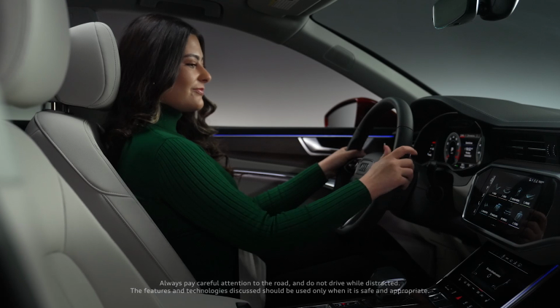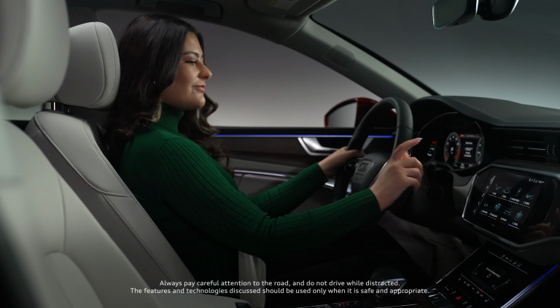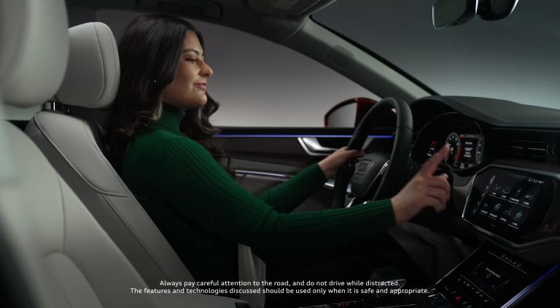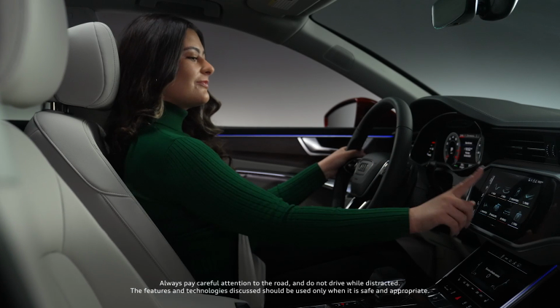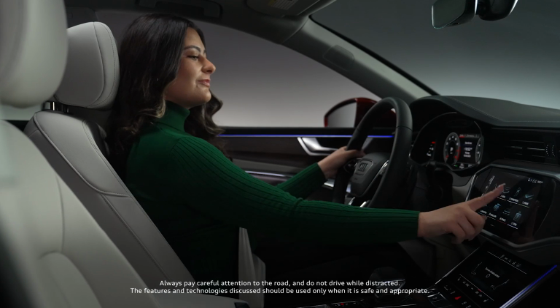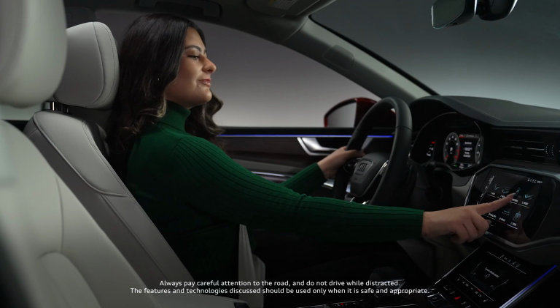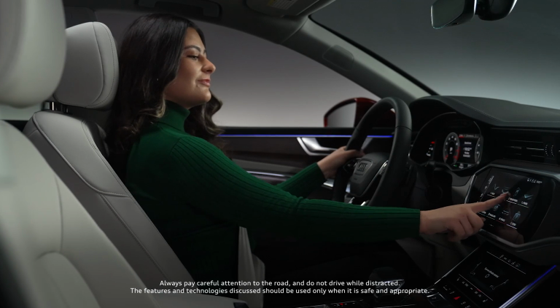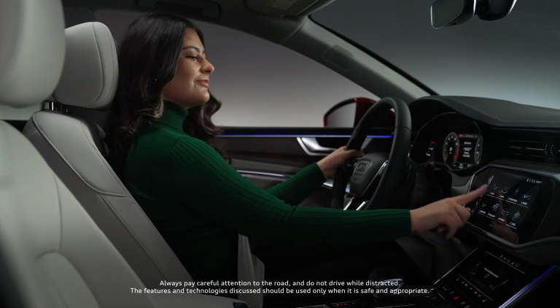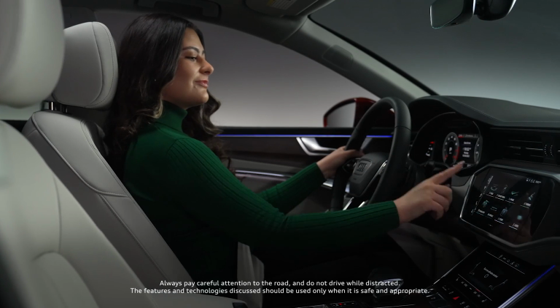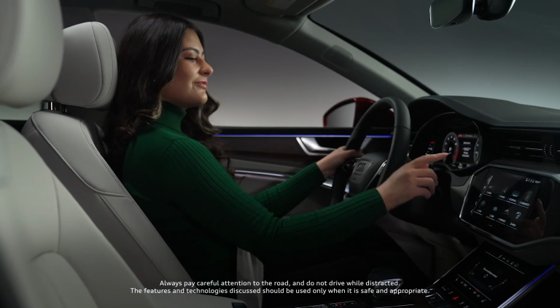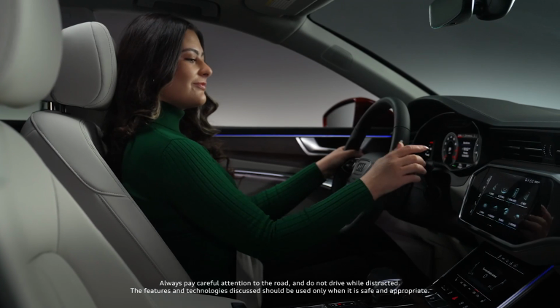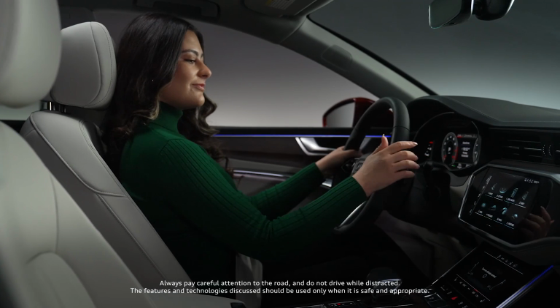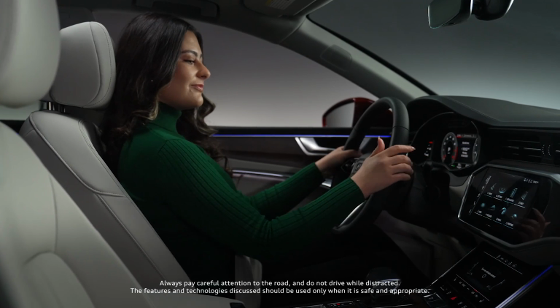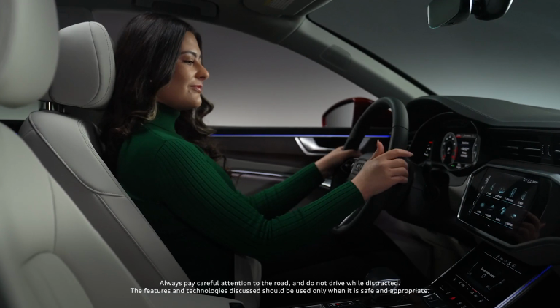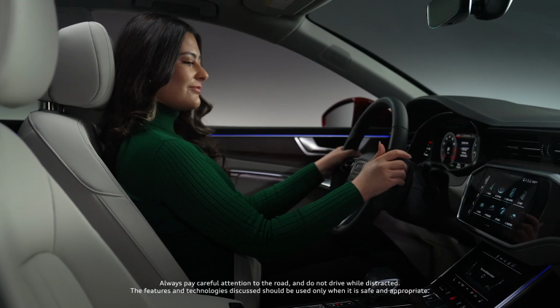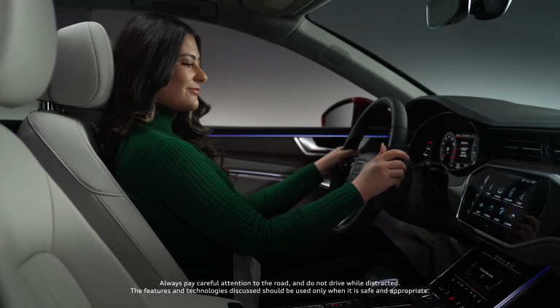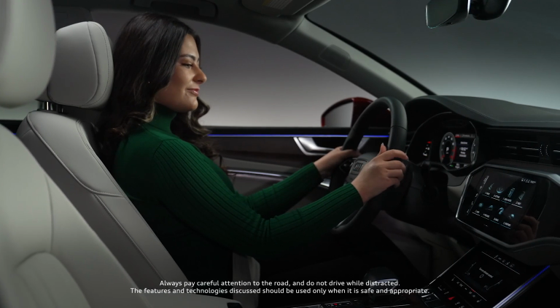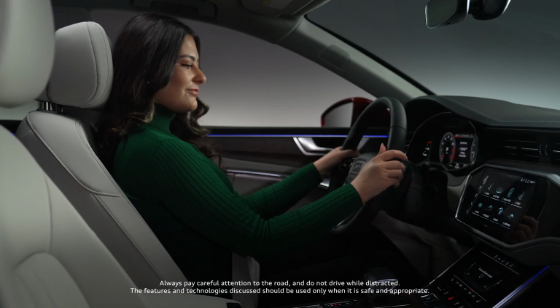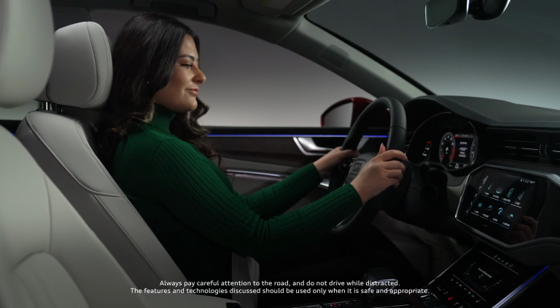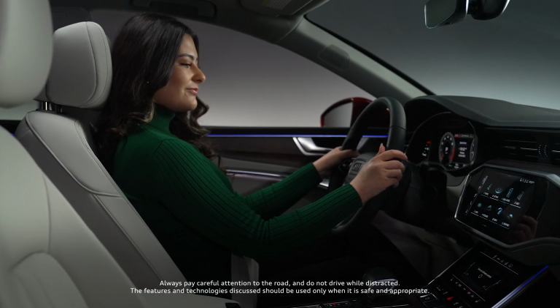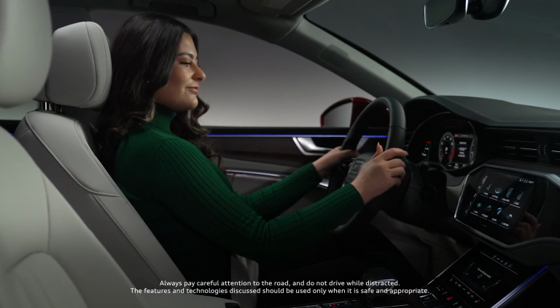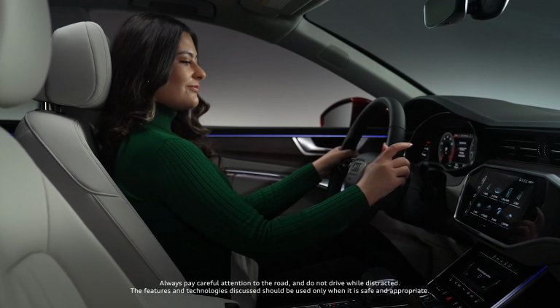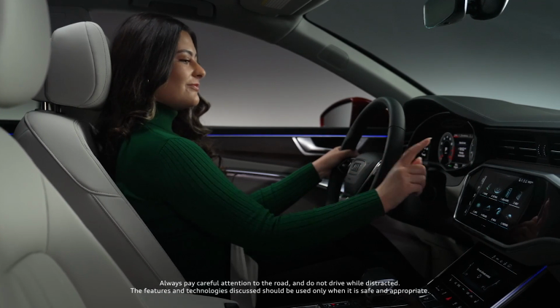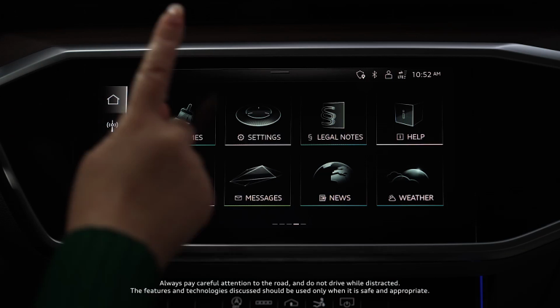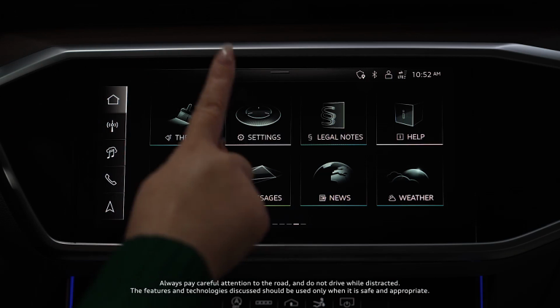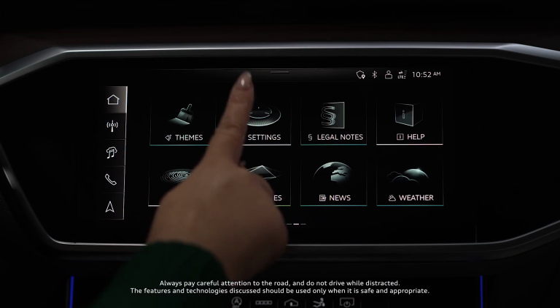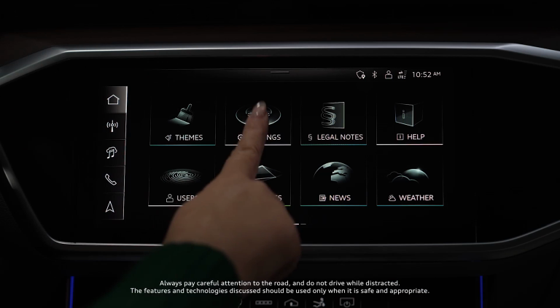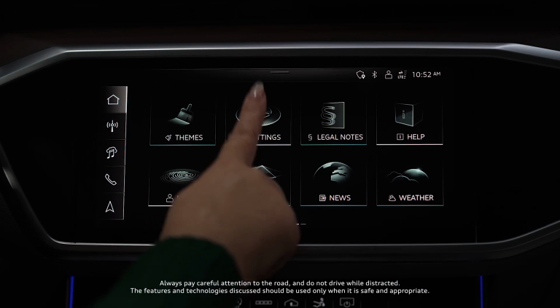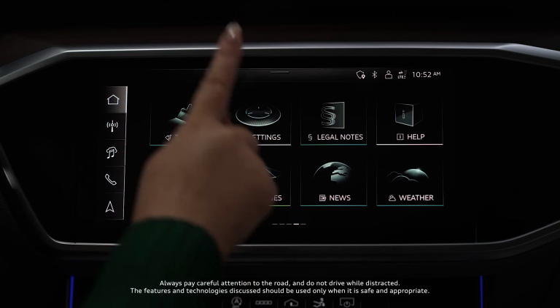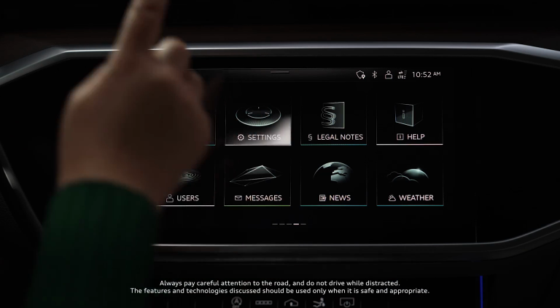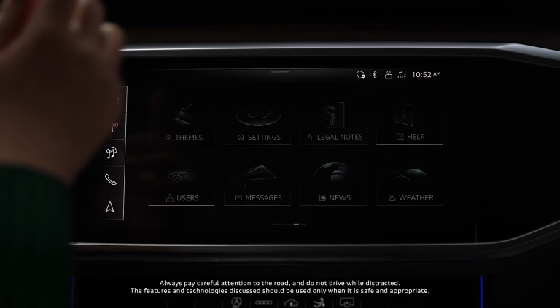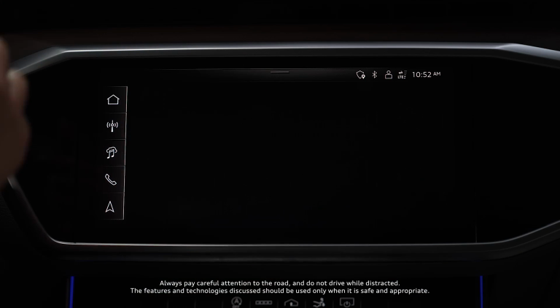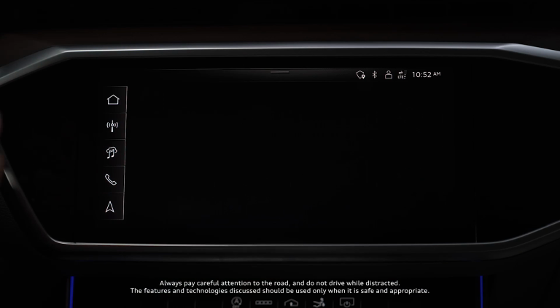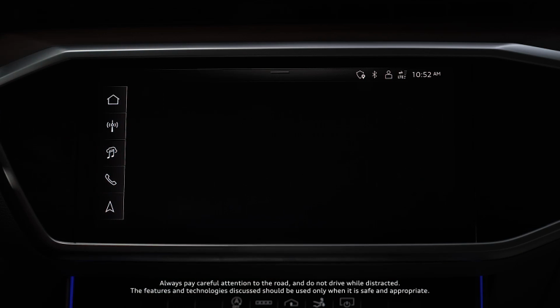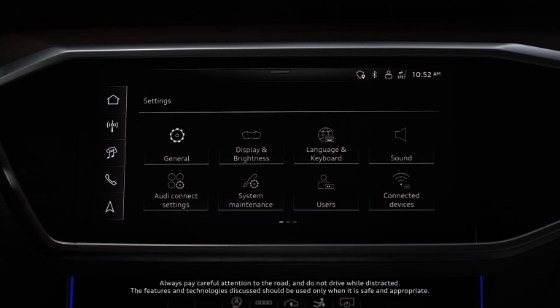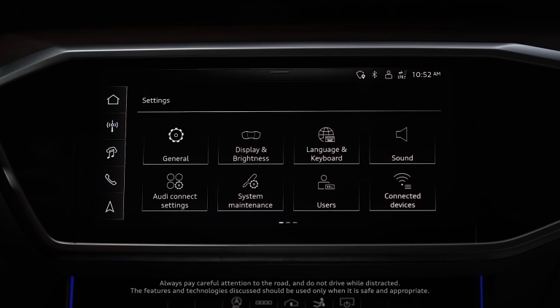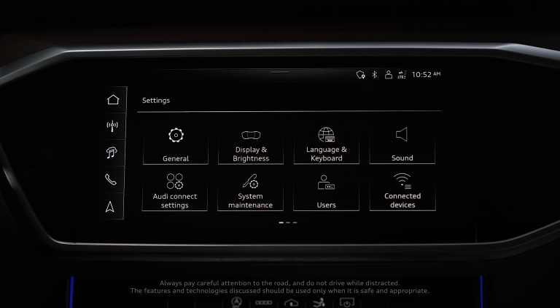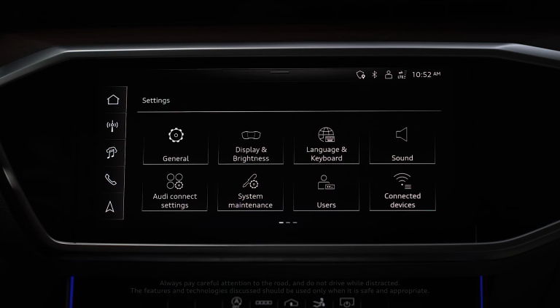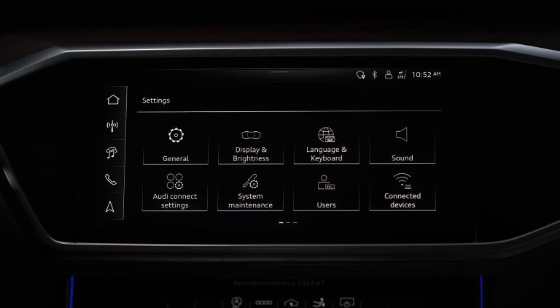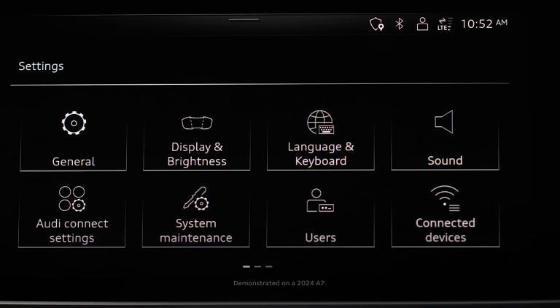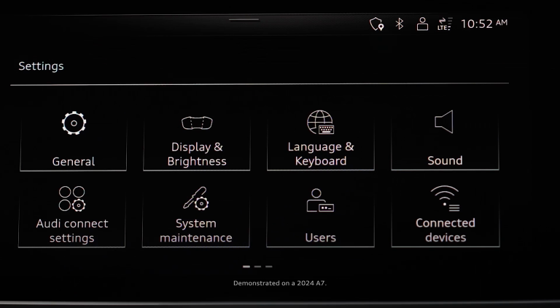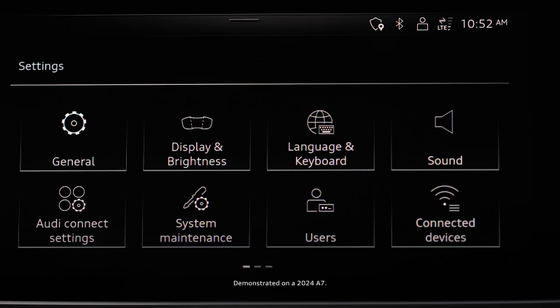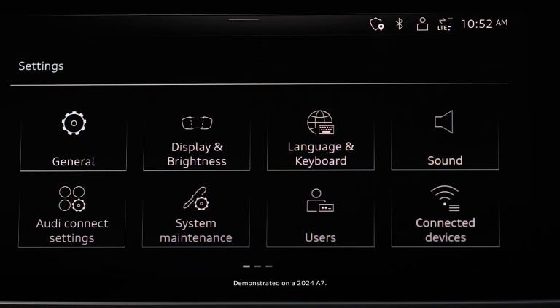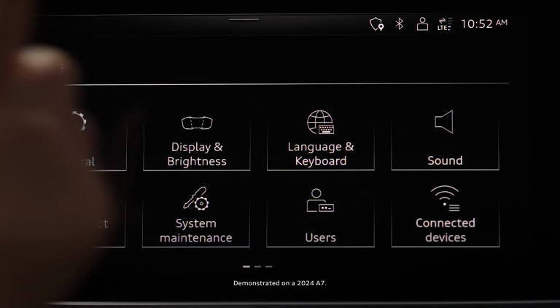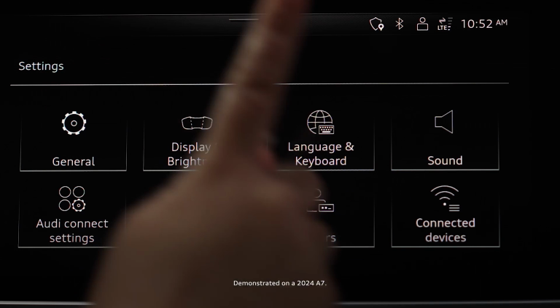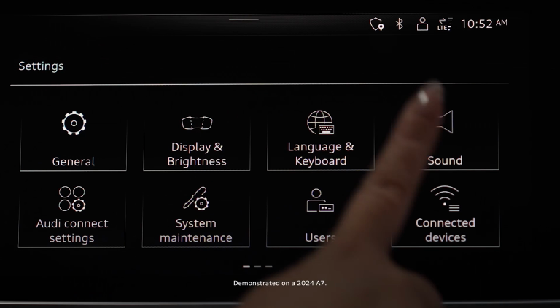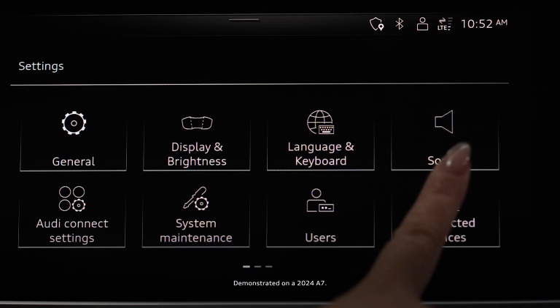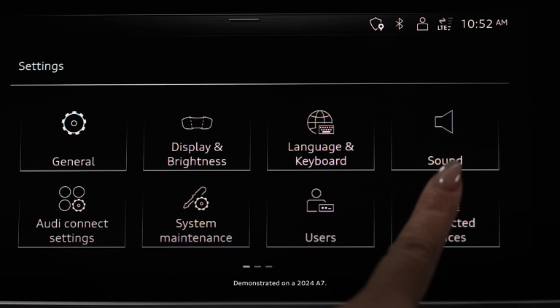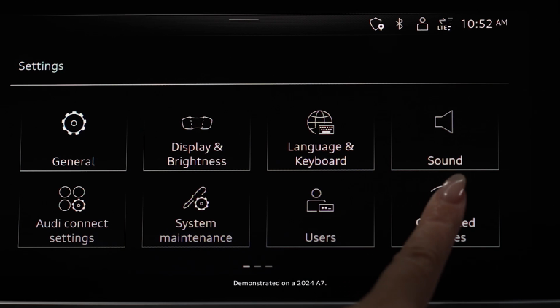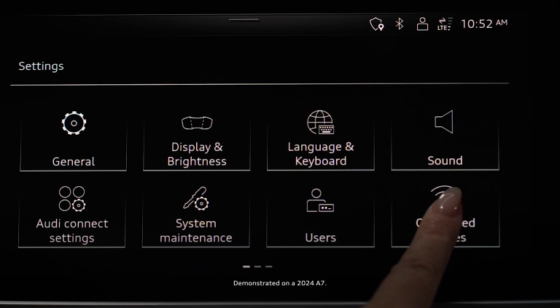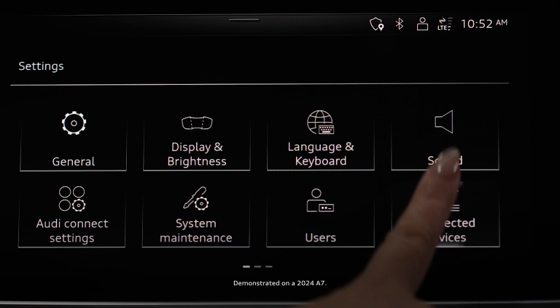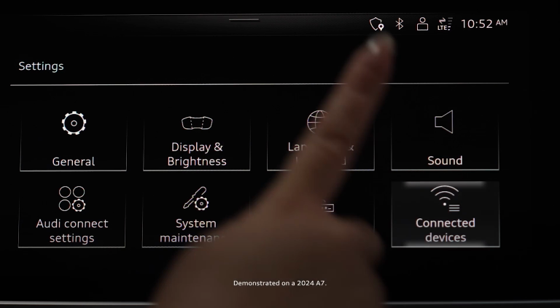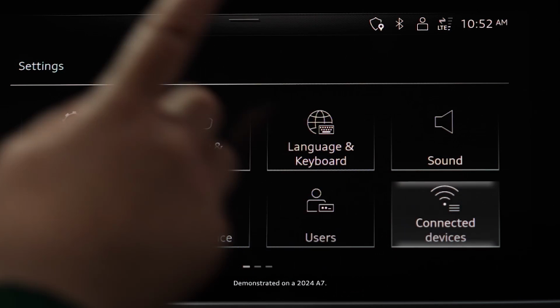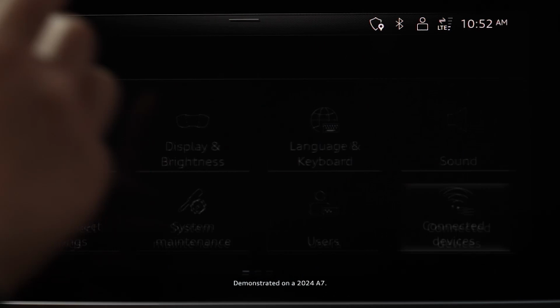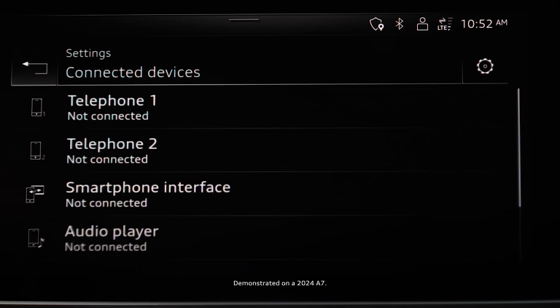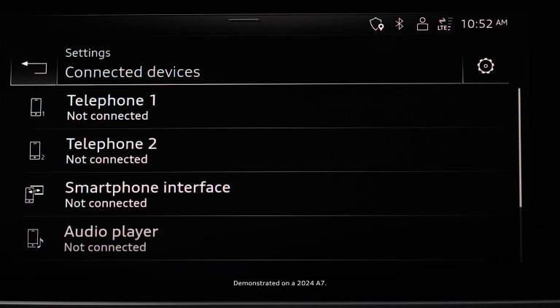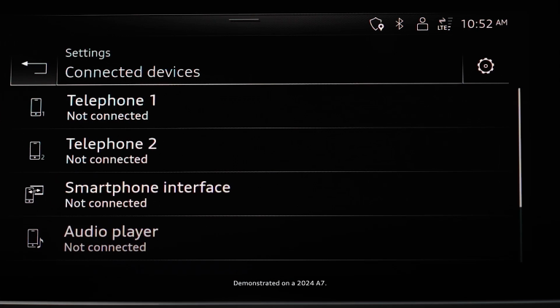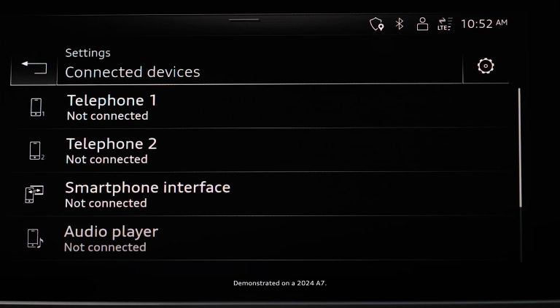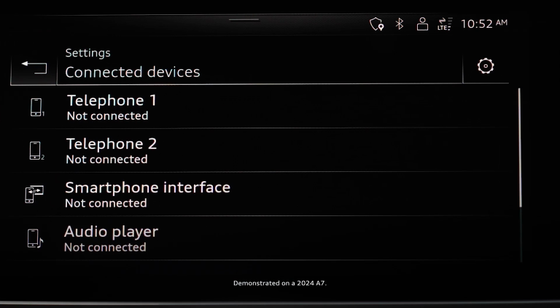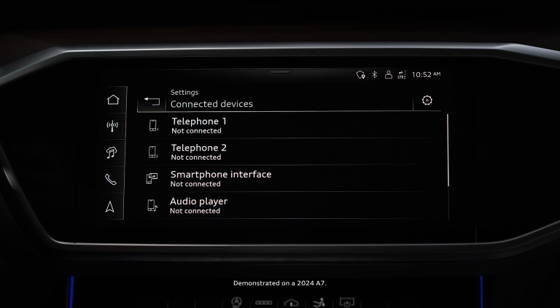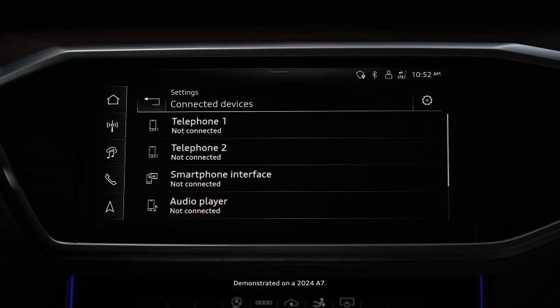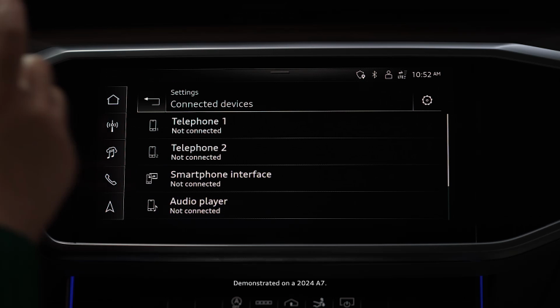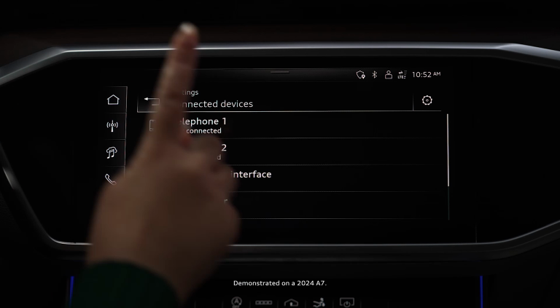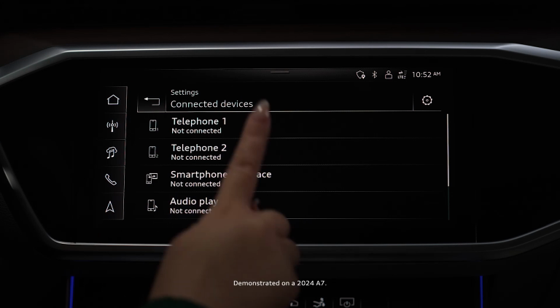Then from the home screen, navigate to Settings, Connected Devices, then Smartphone Interface.